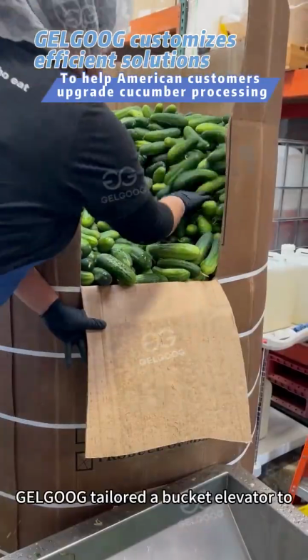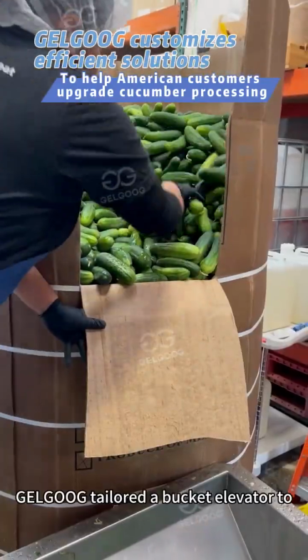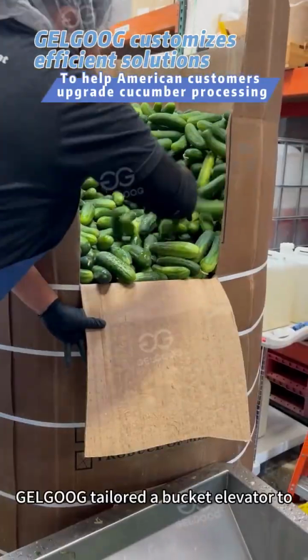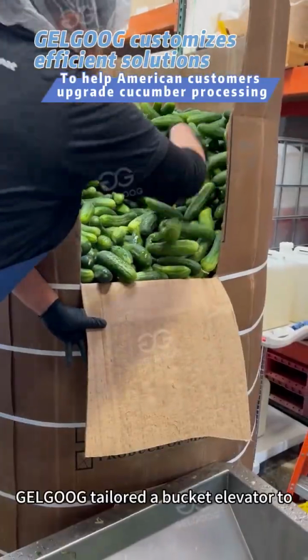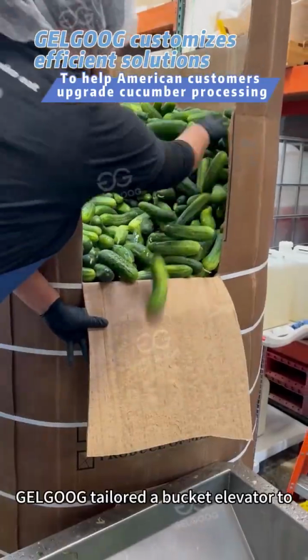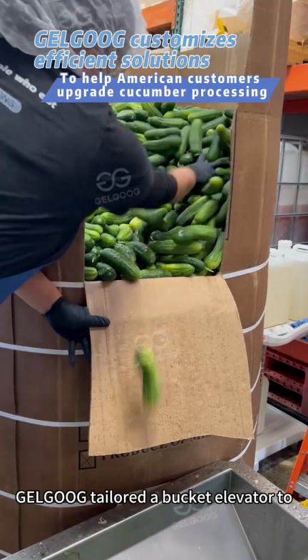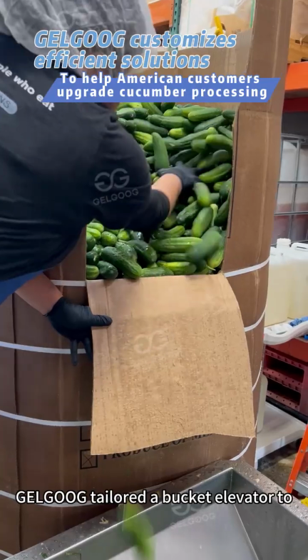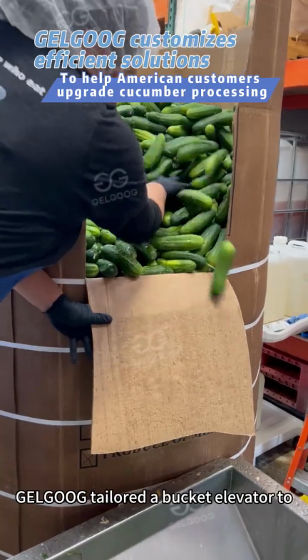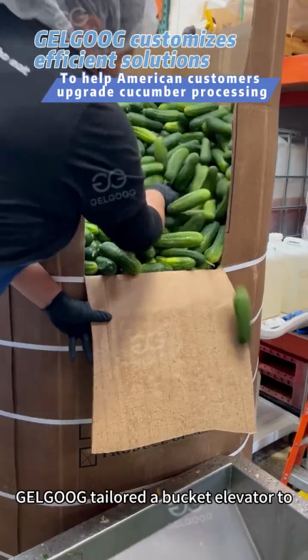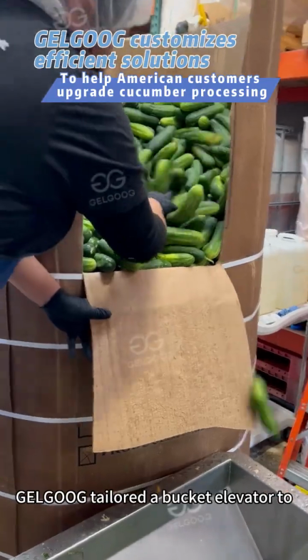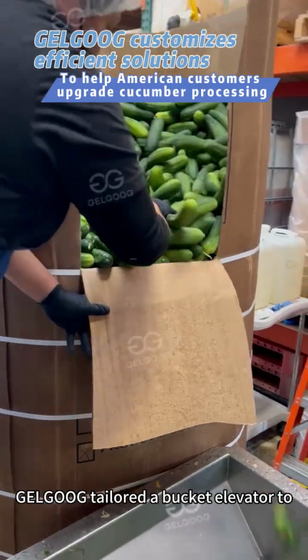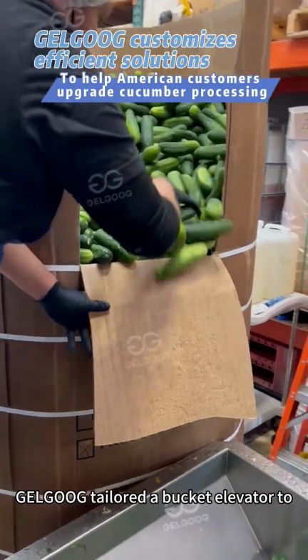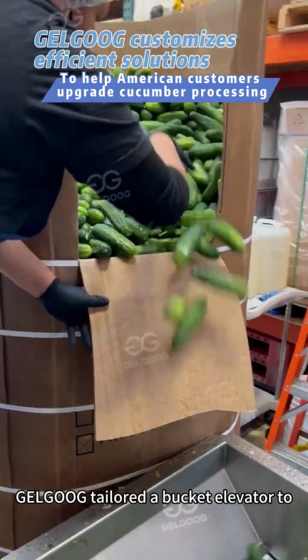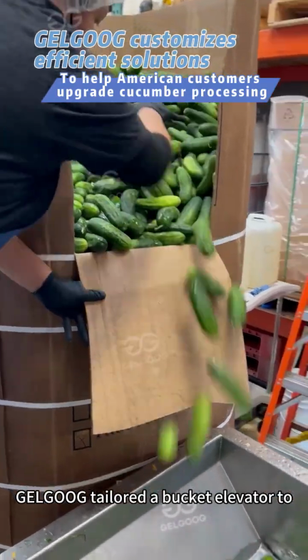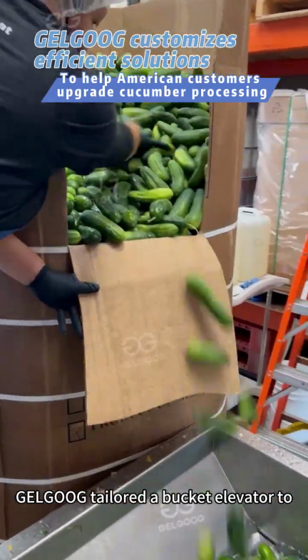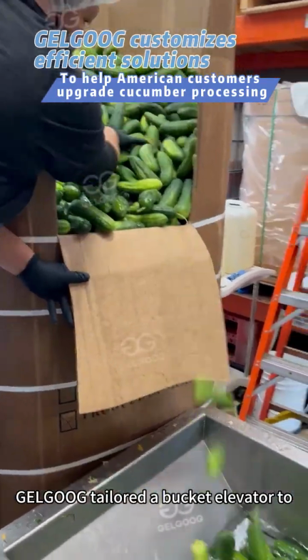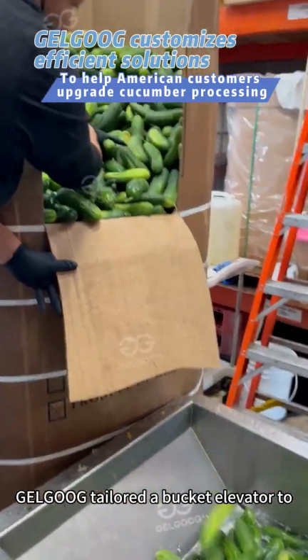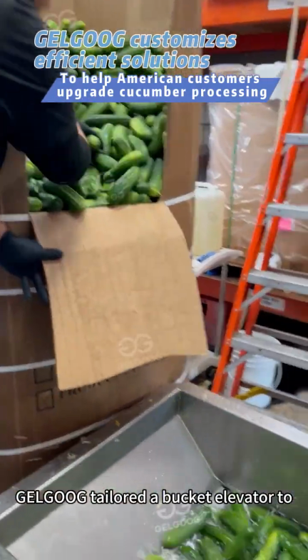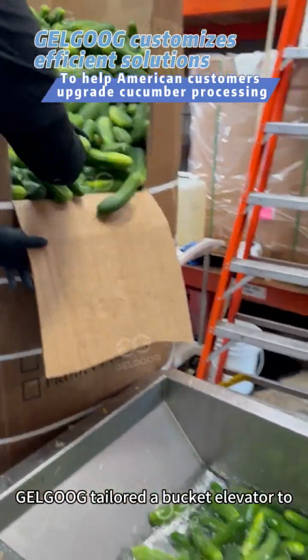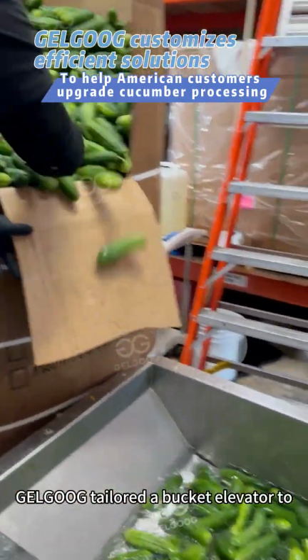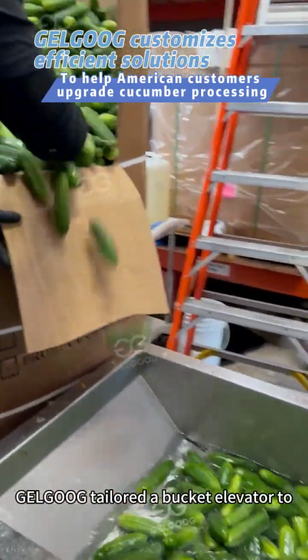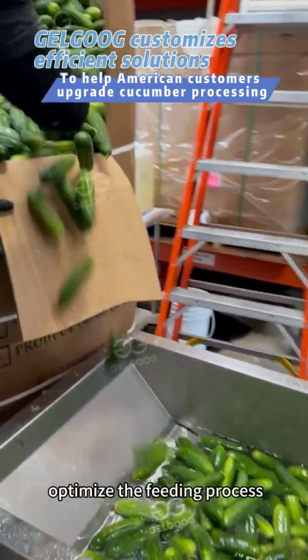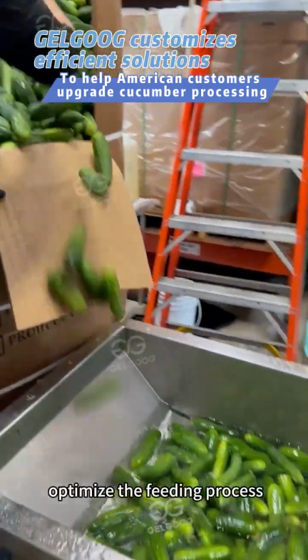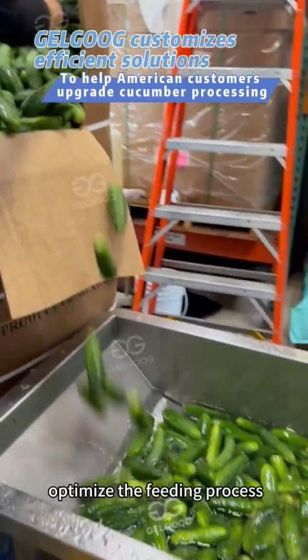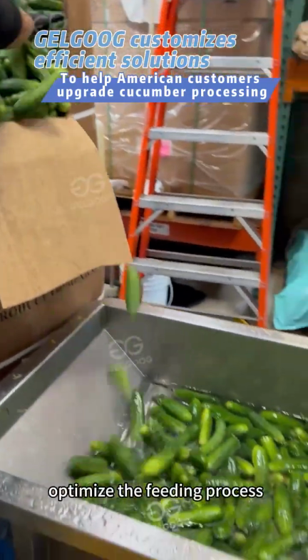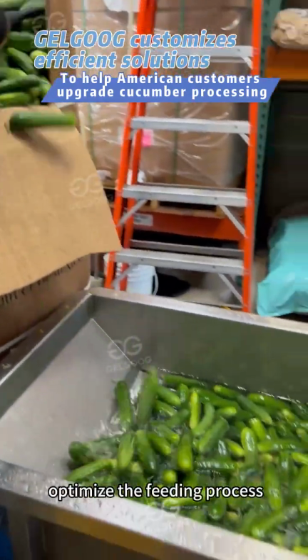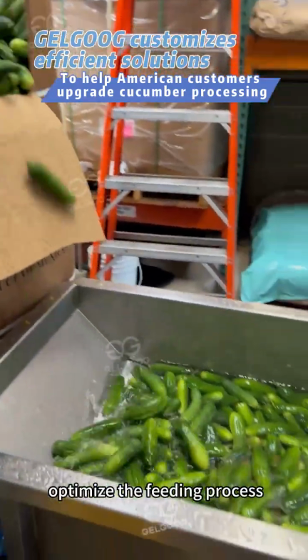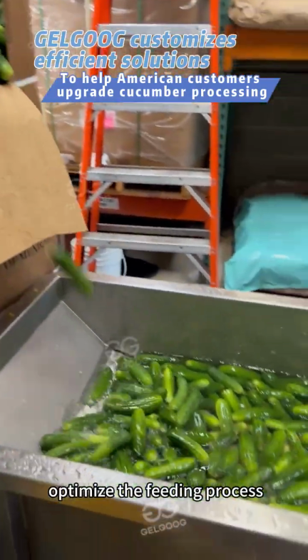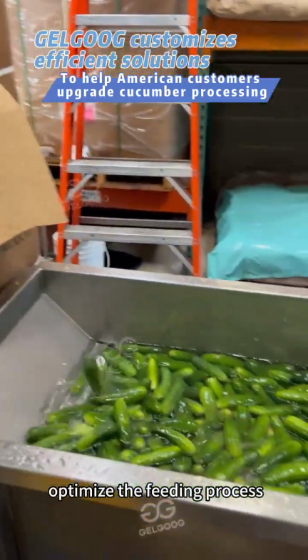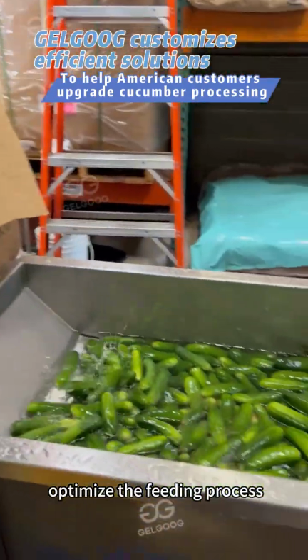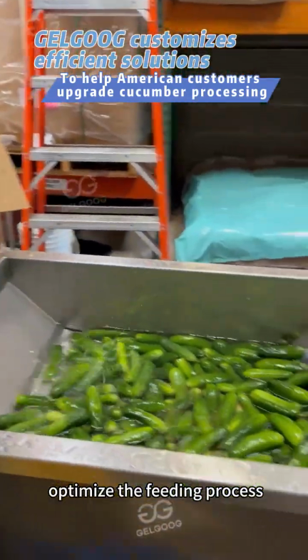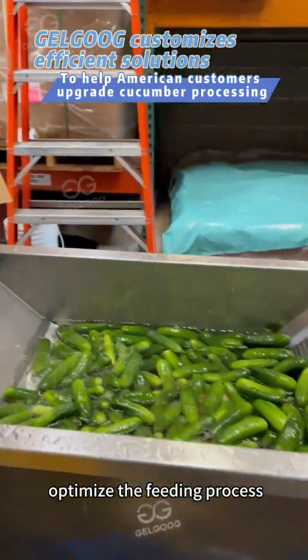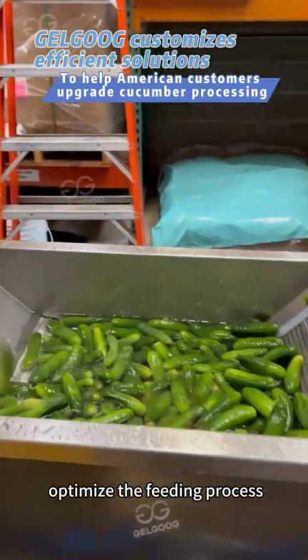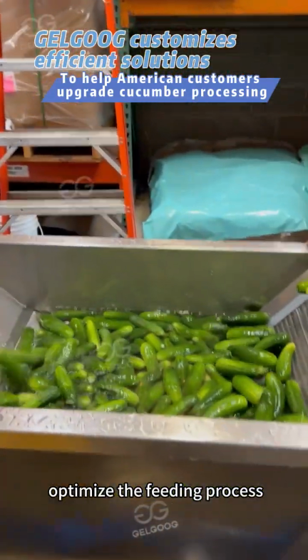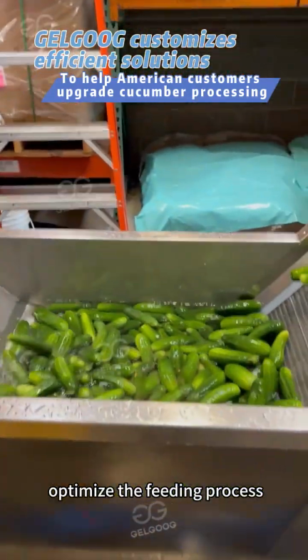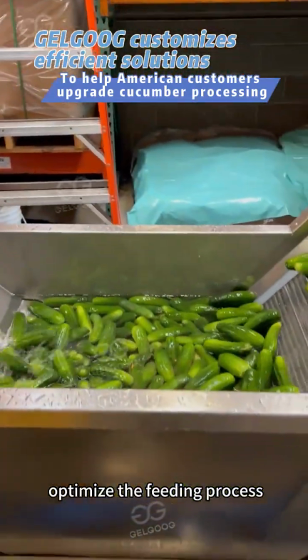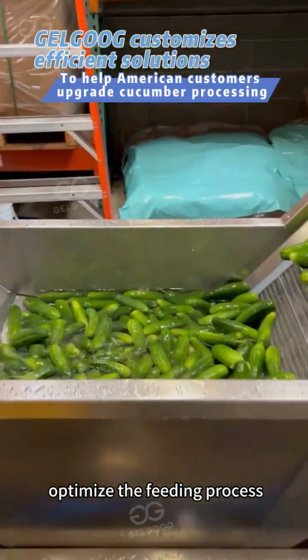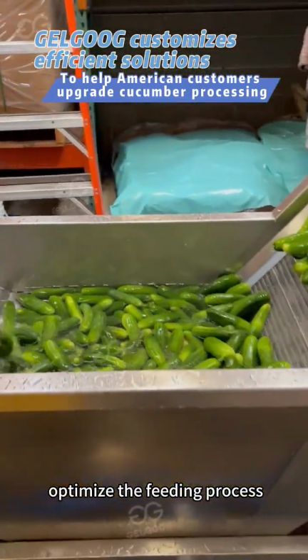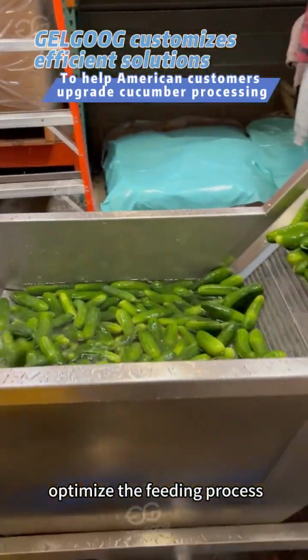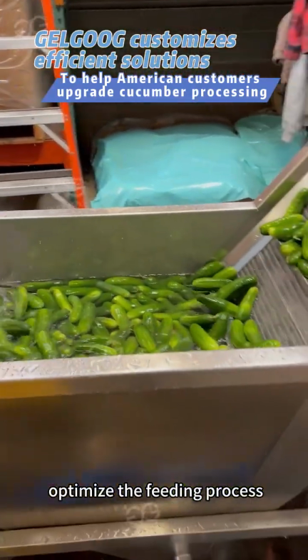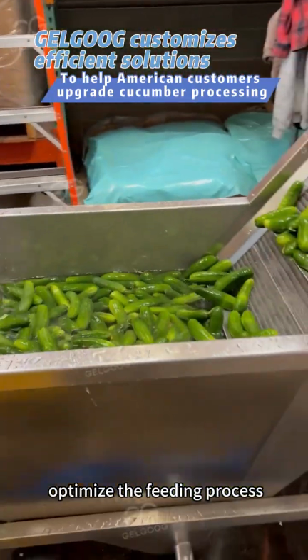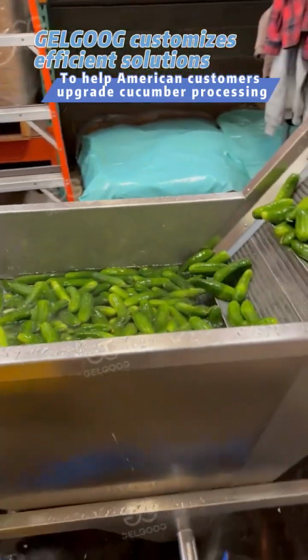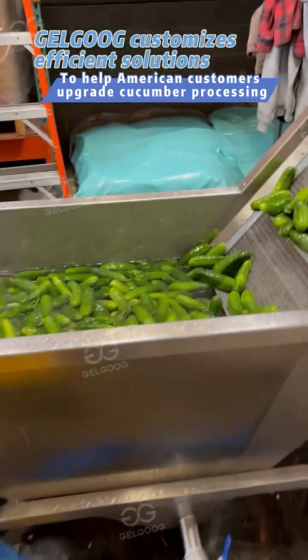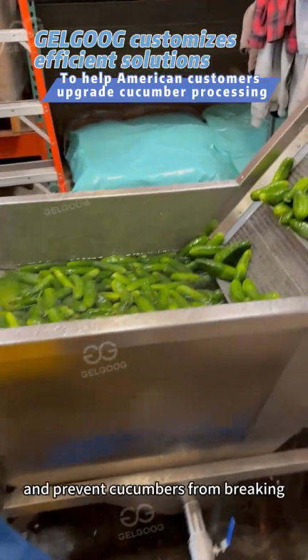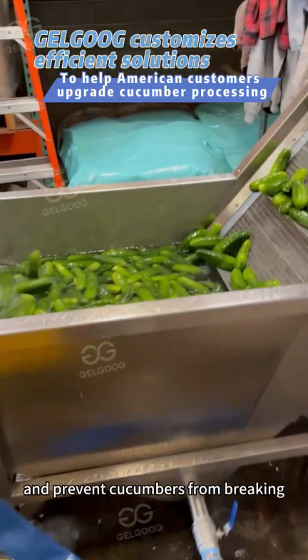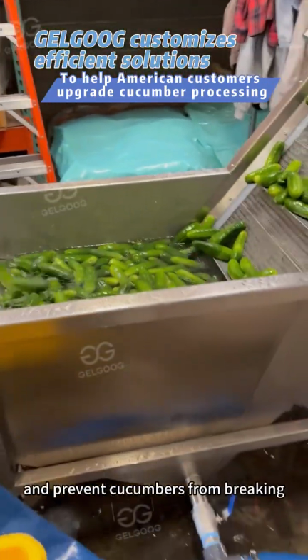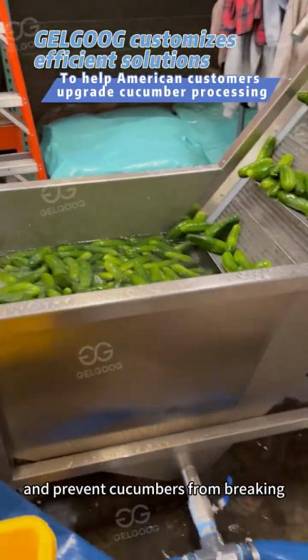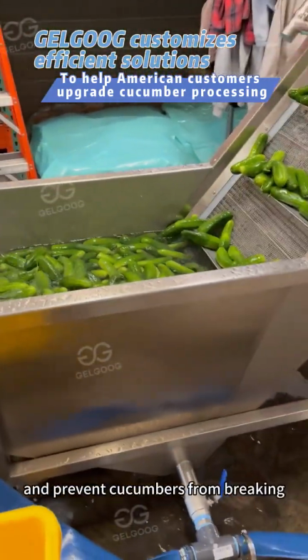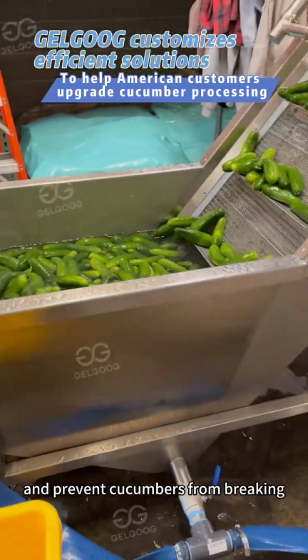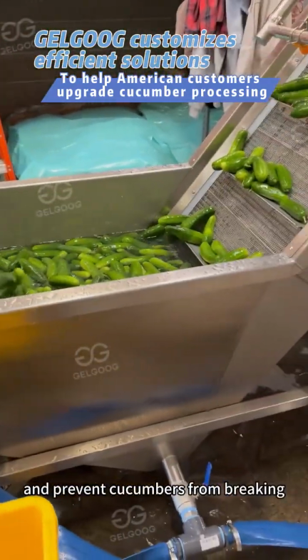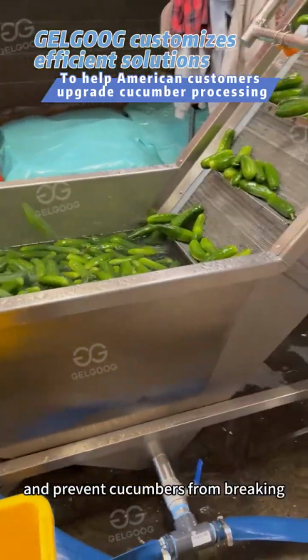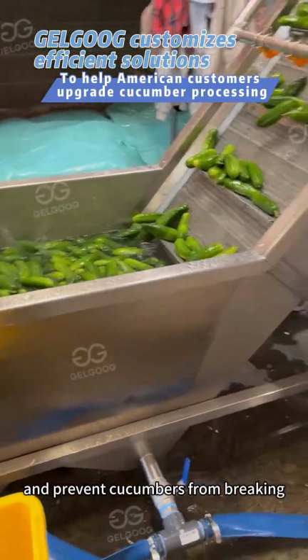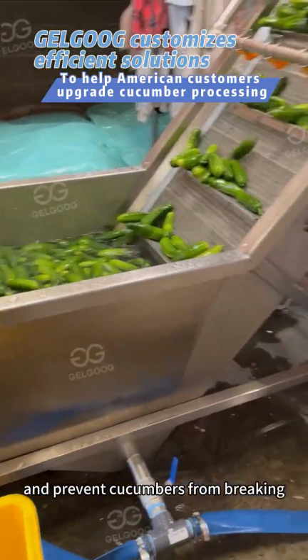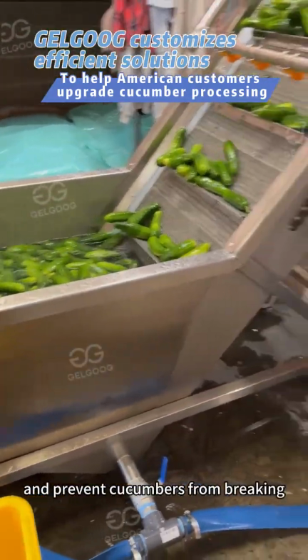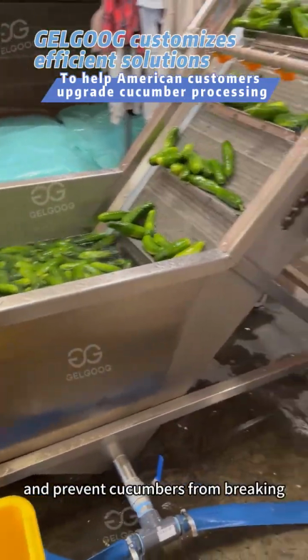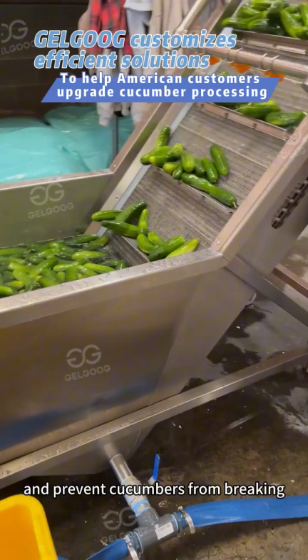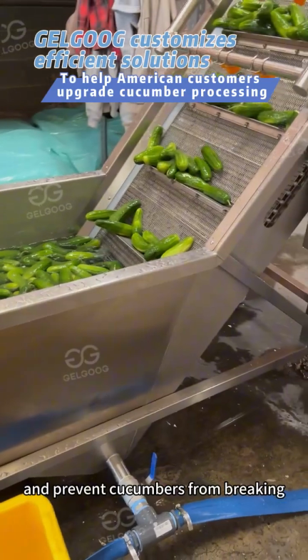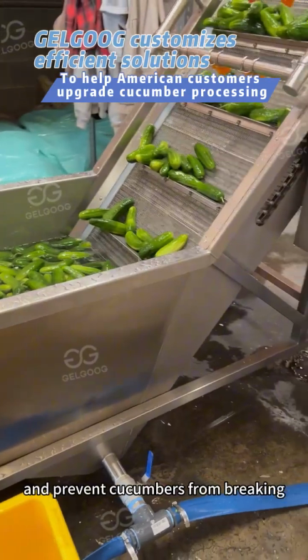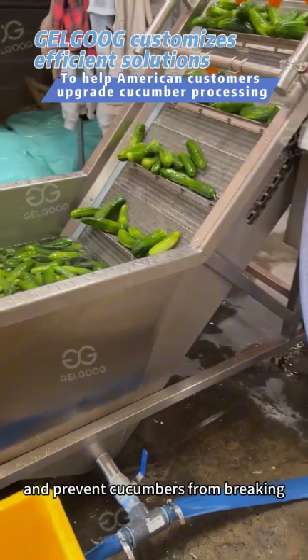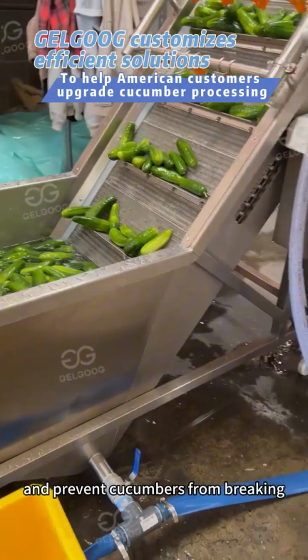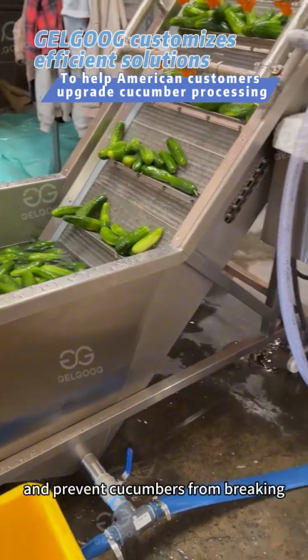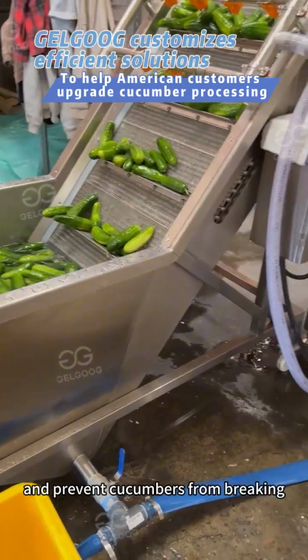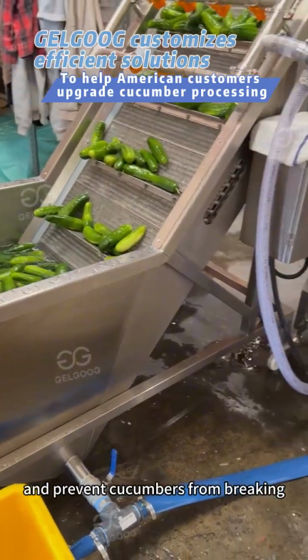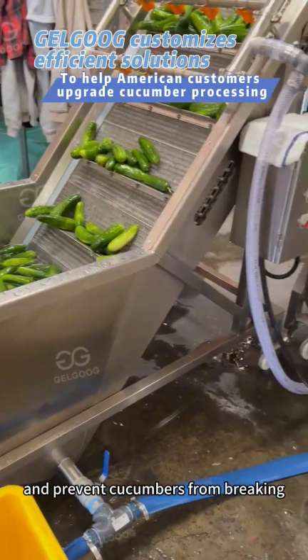Gelgoop tailored a bucket elevator to optimize the feeding process and prevent cucumbers from breaking.